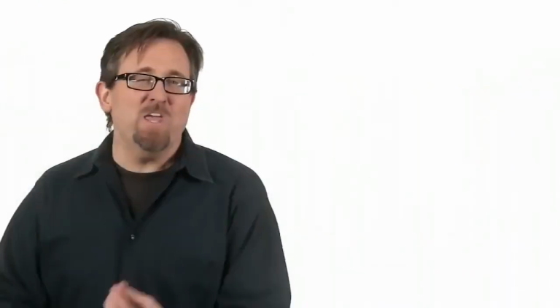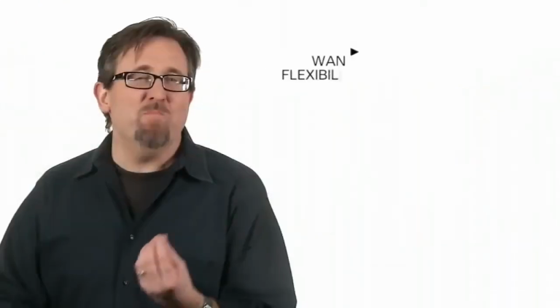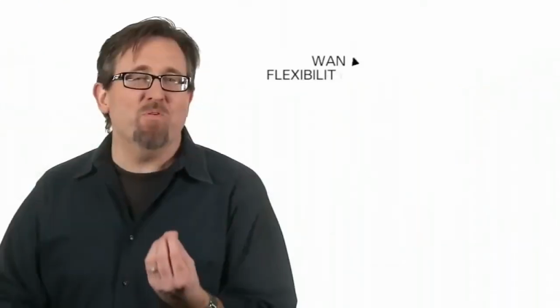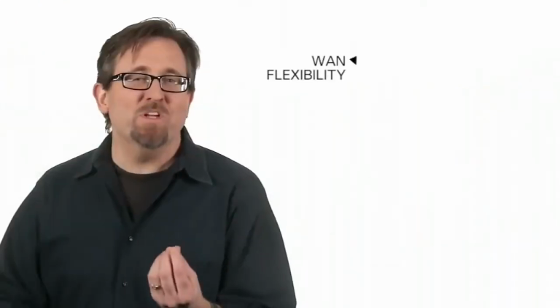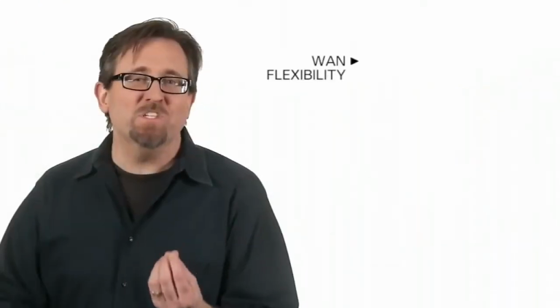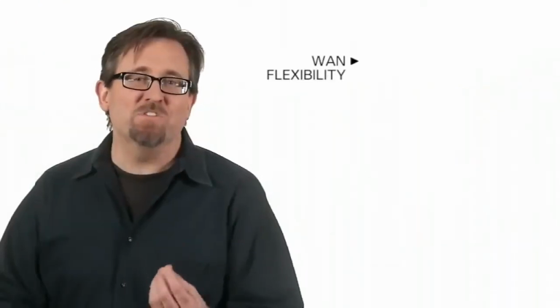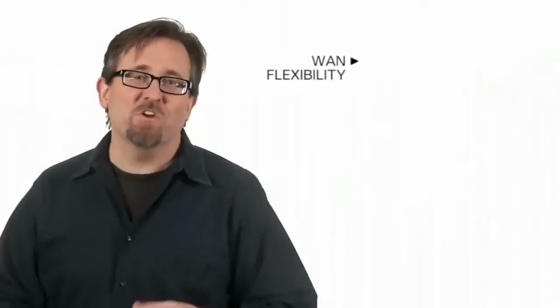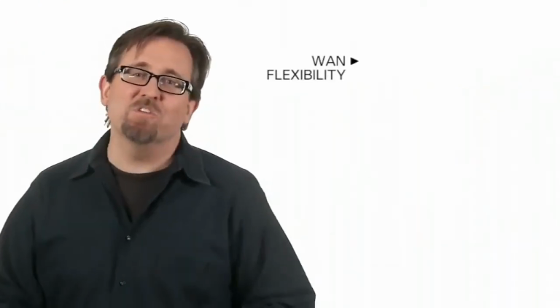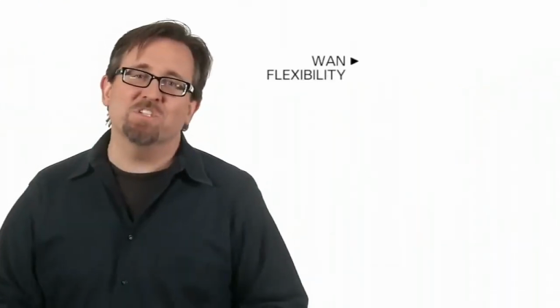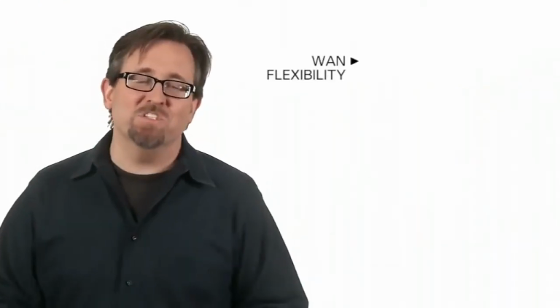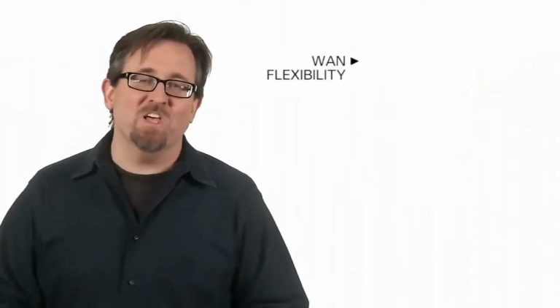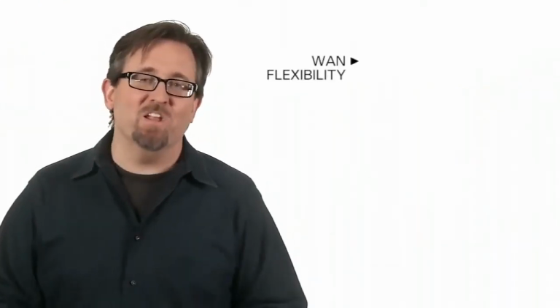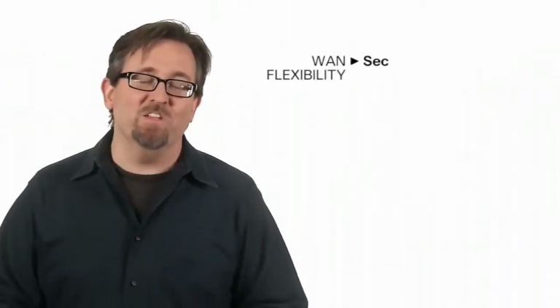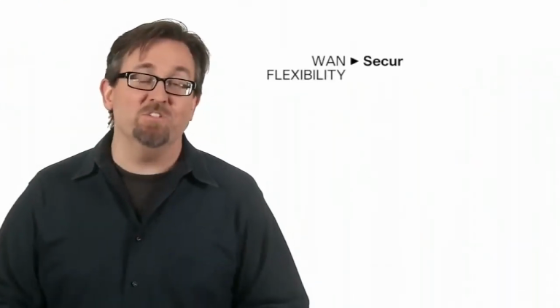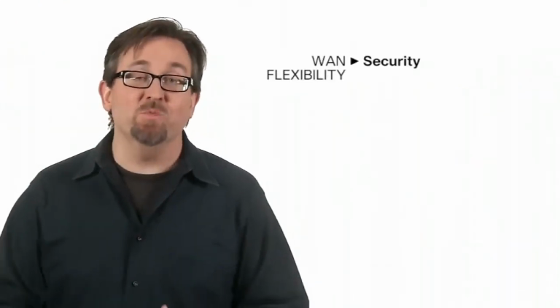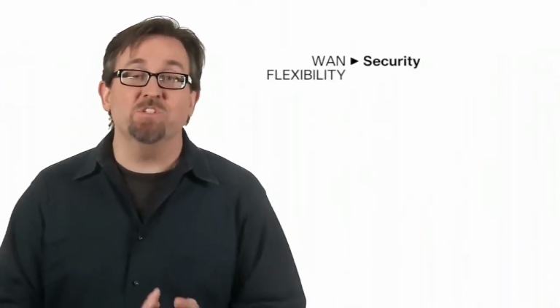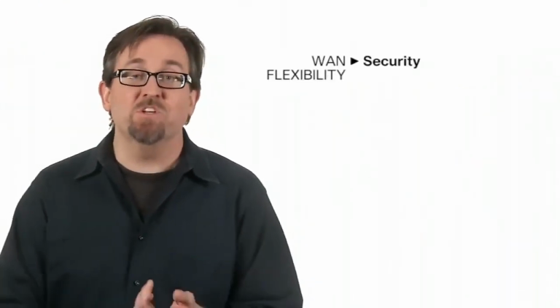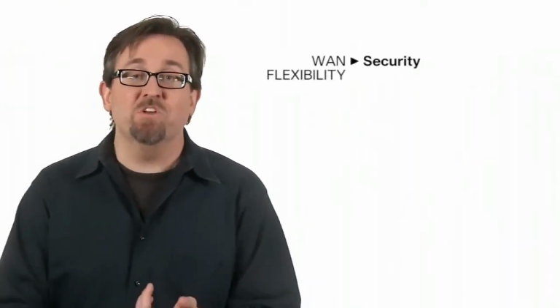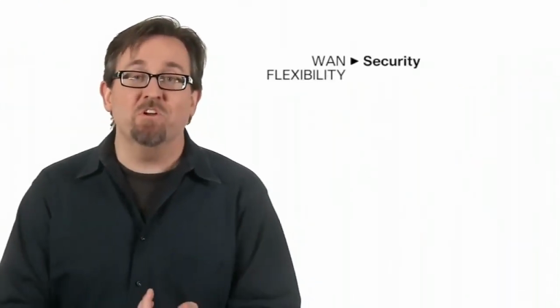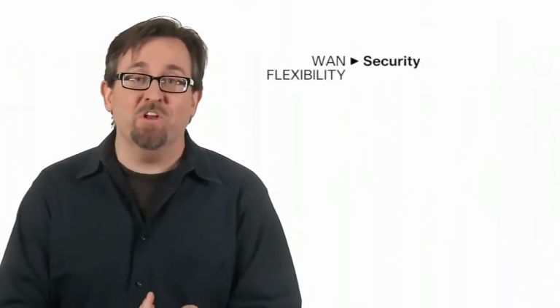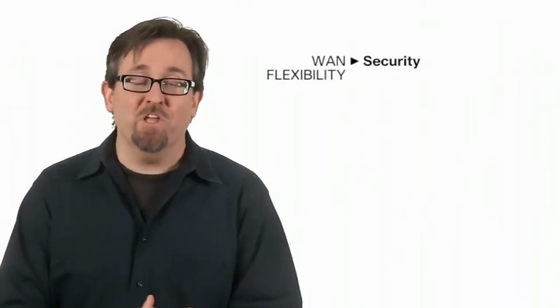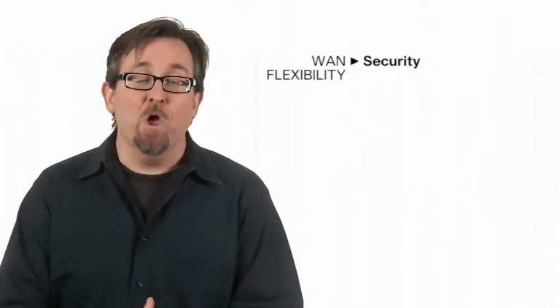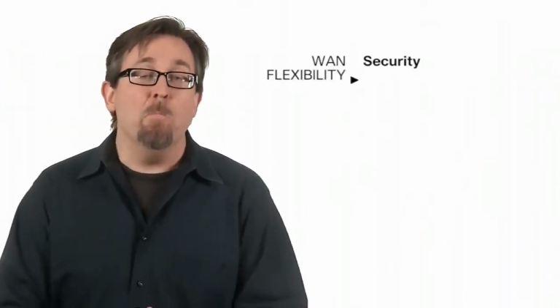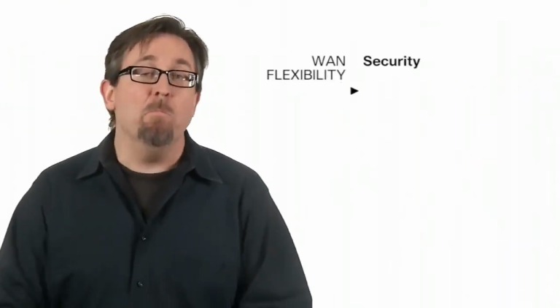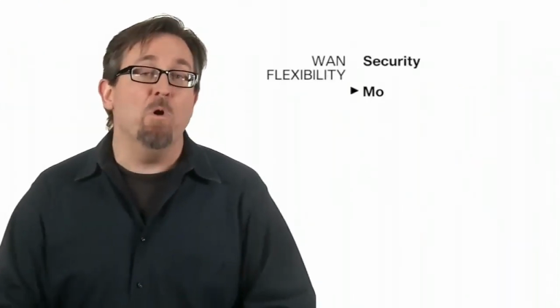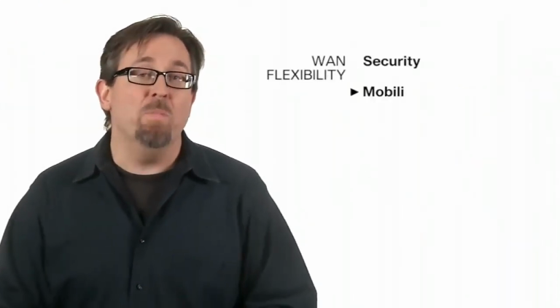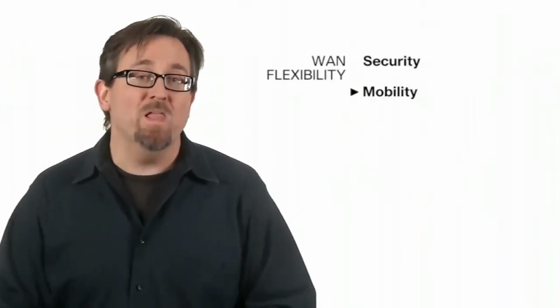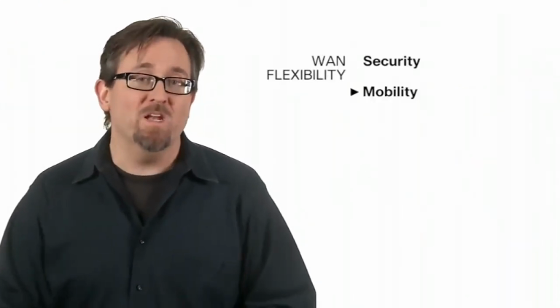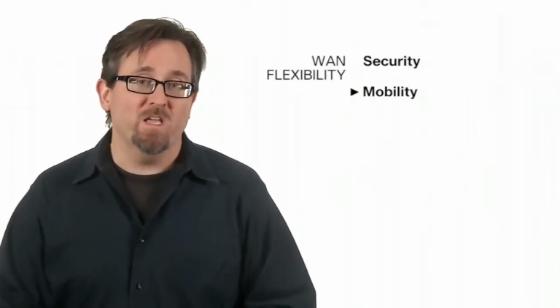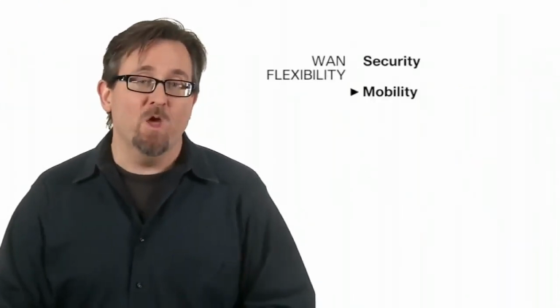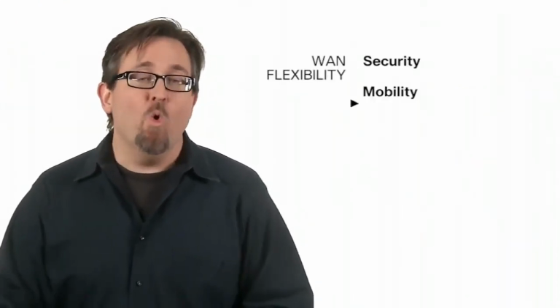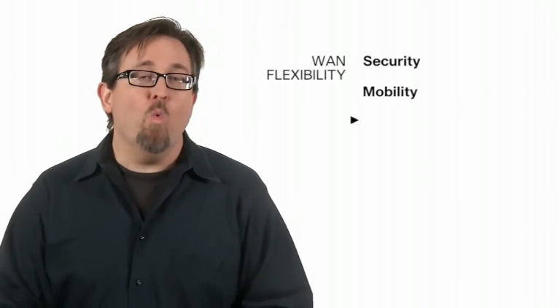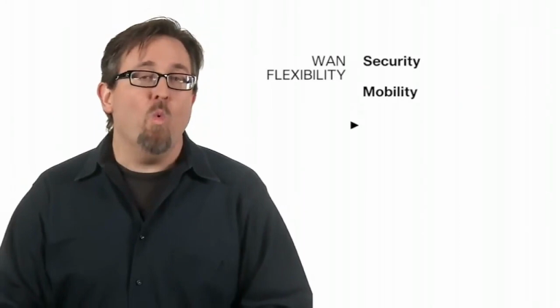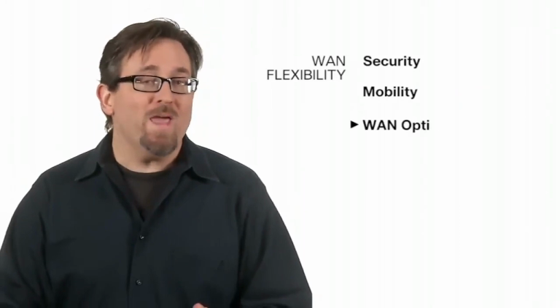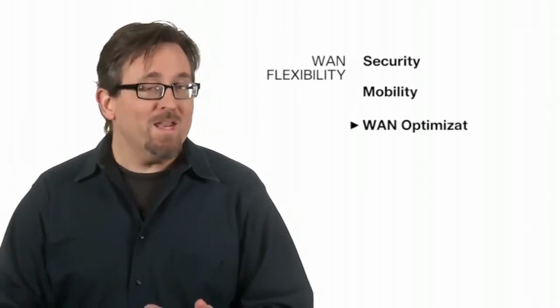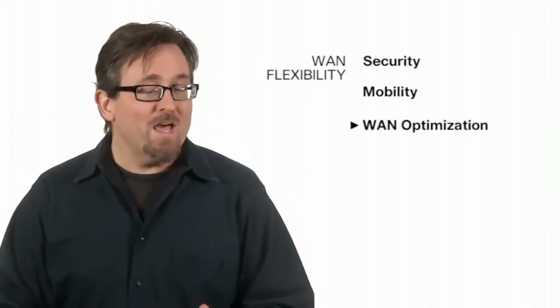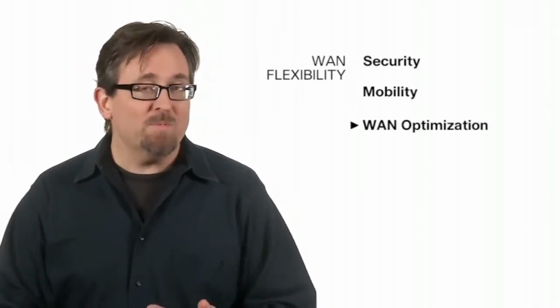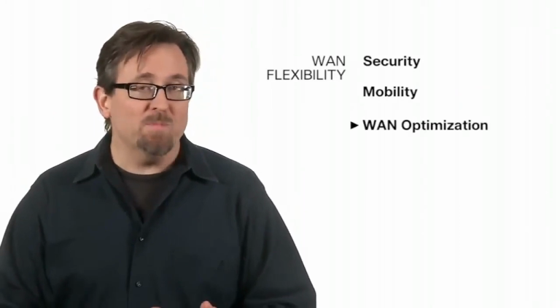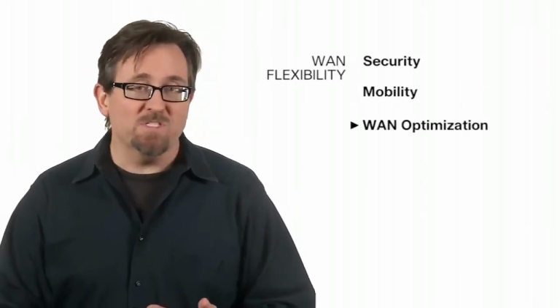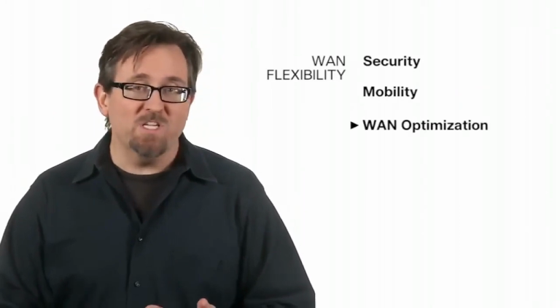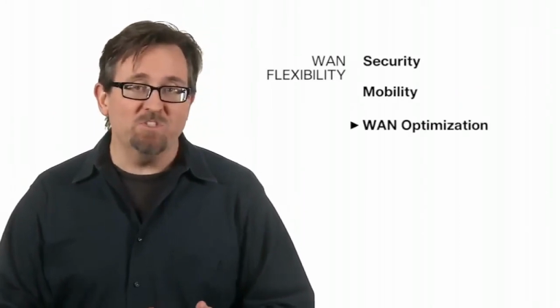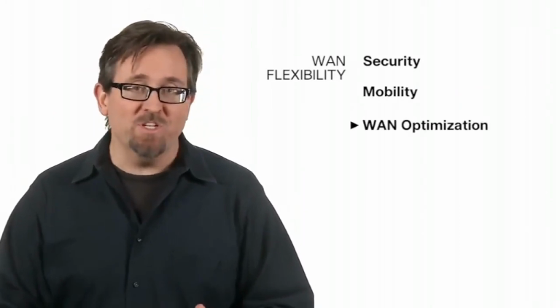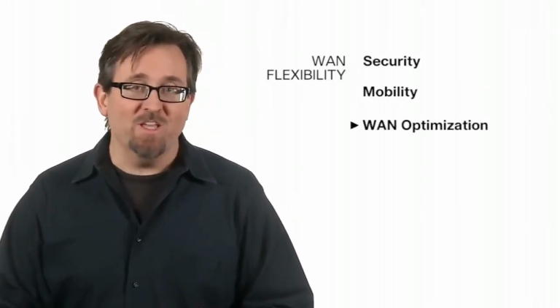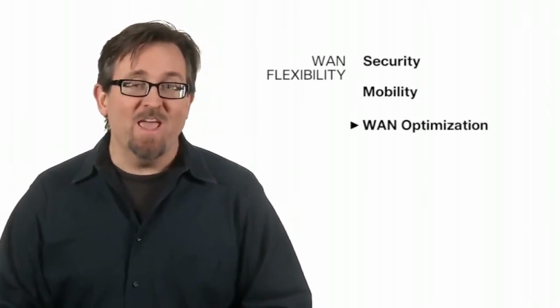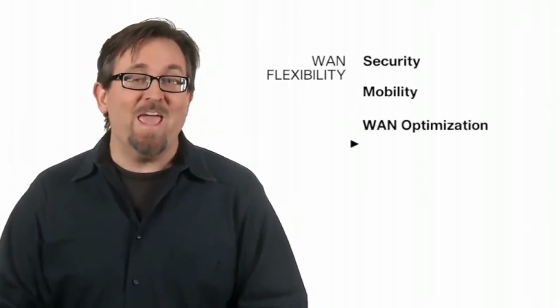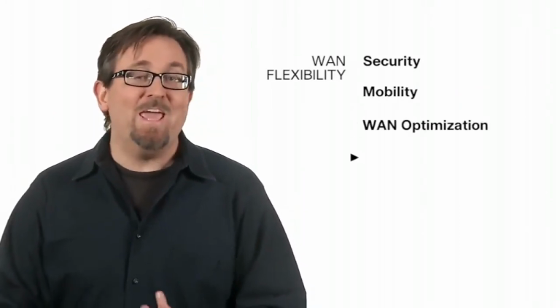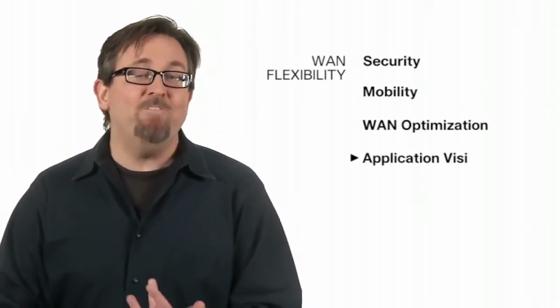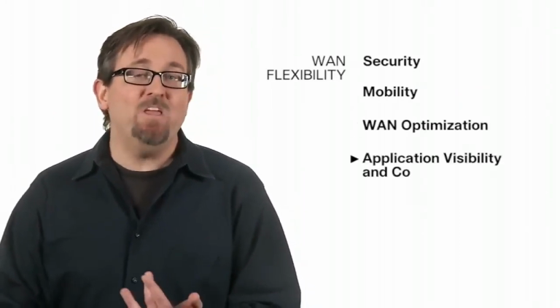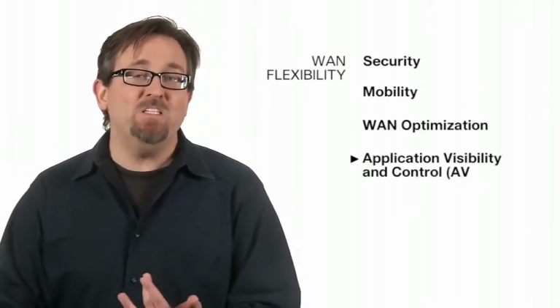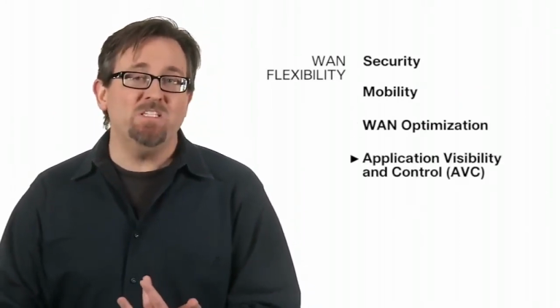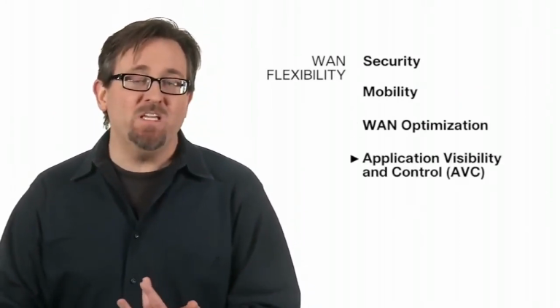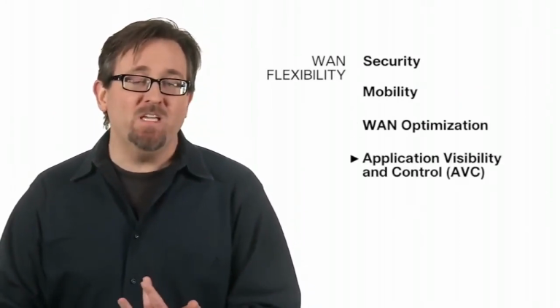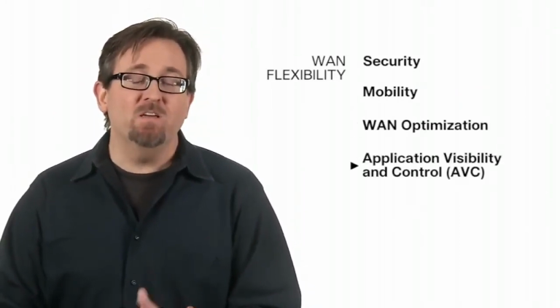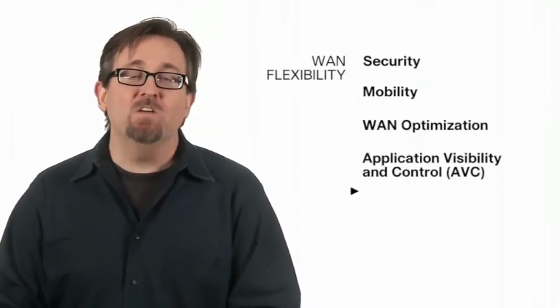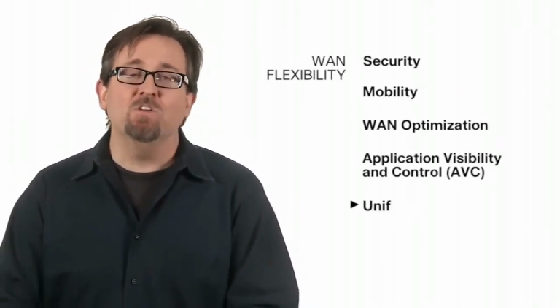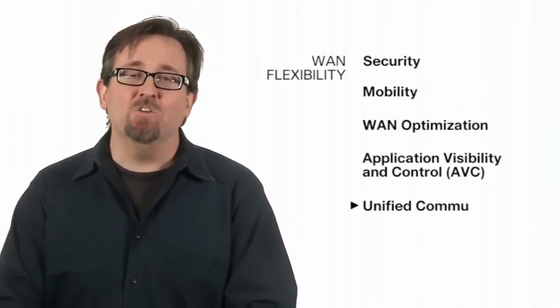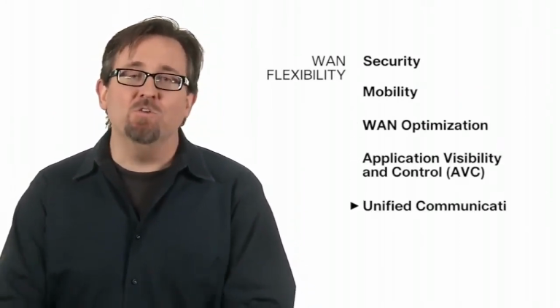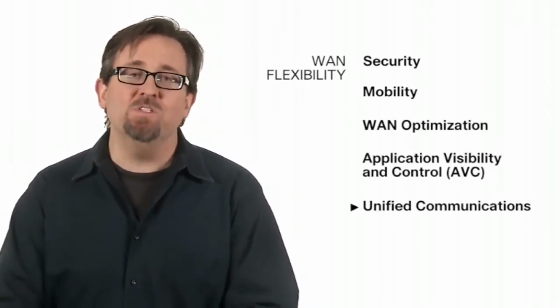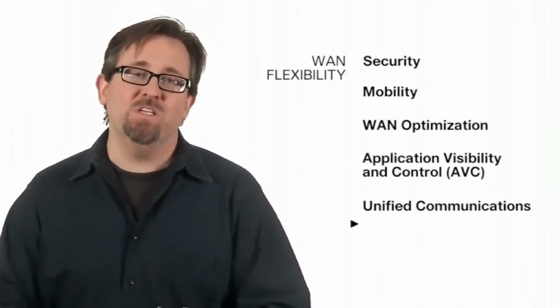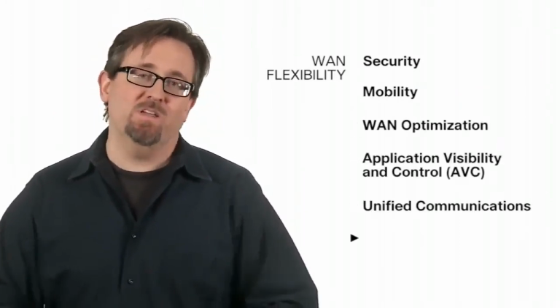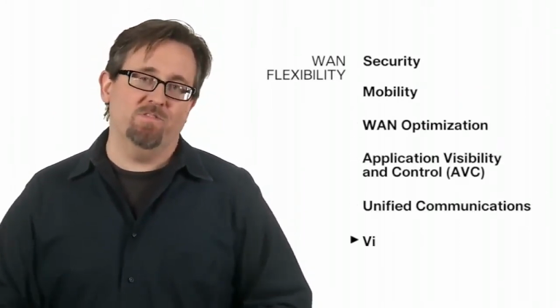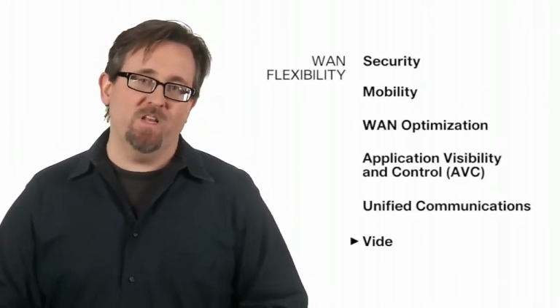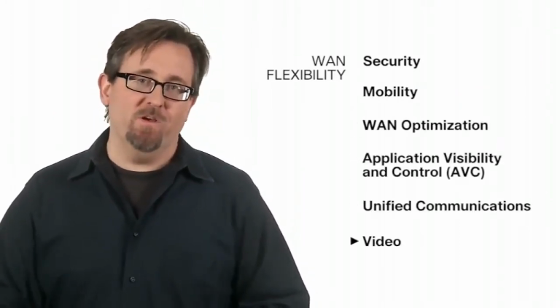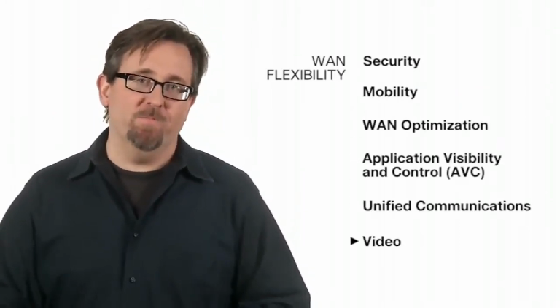Impressive service consolidation with security, mobility, WAN optimization, AVC, UC, and video.